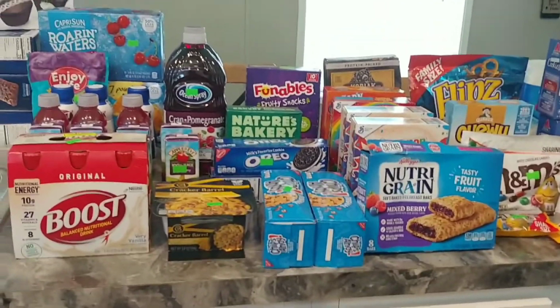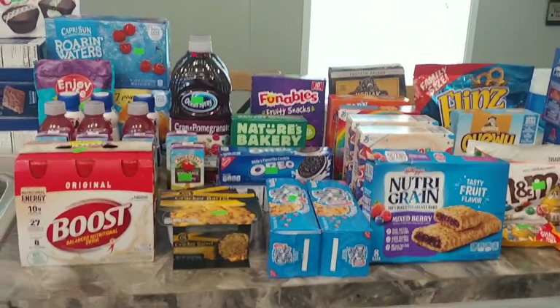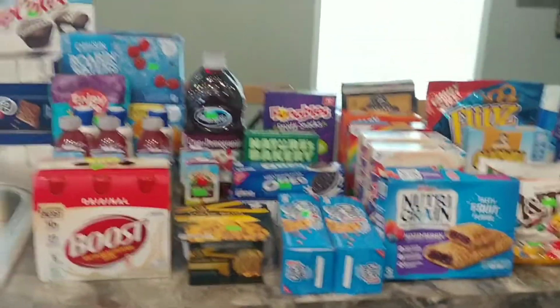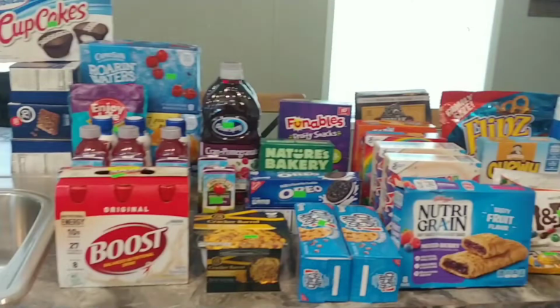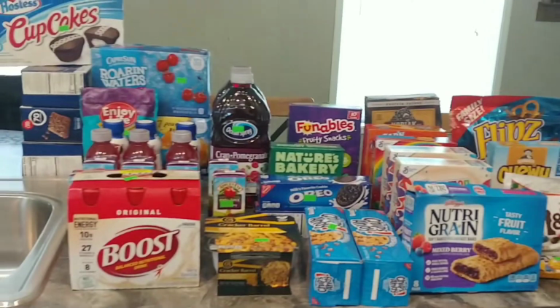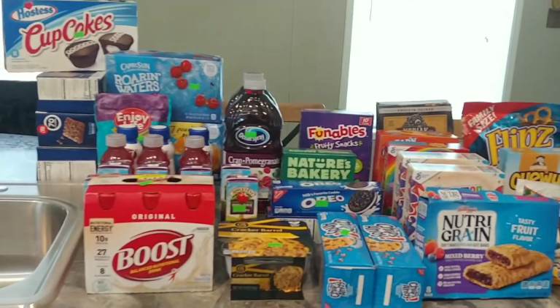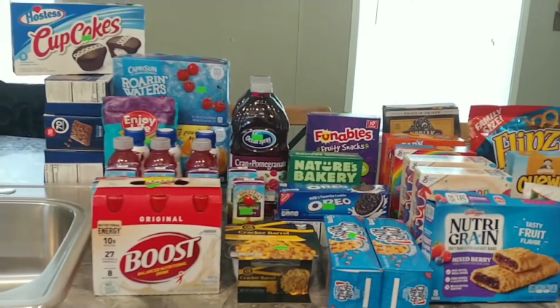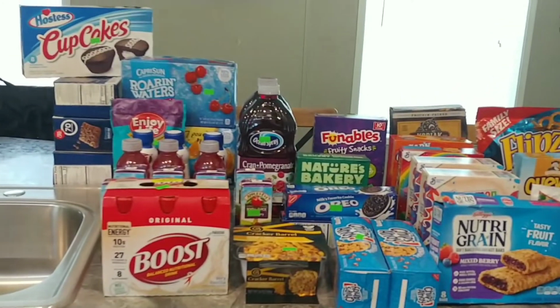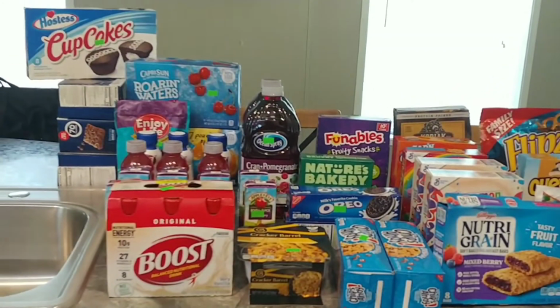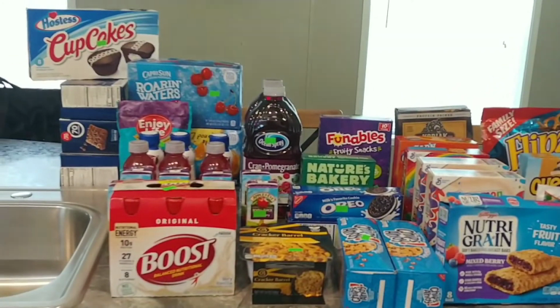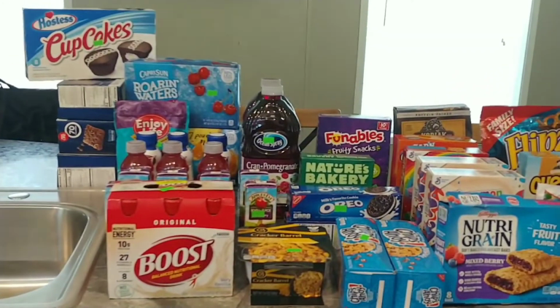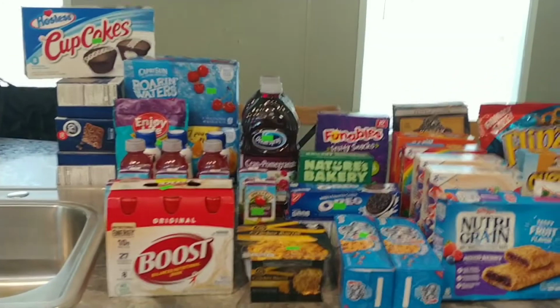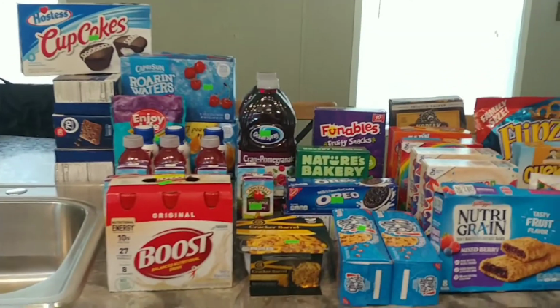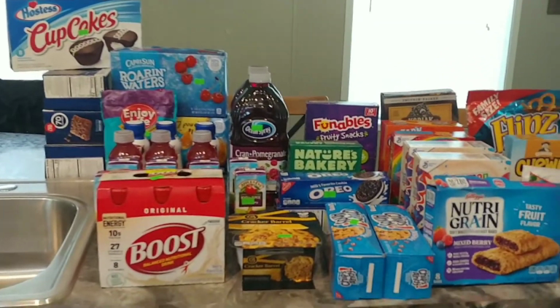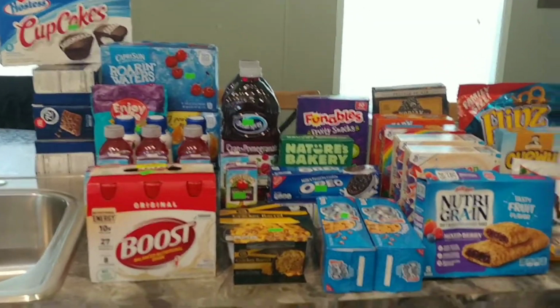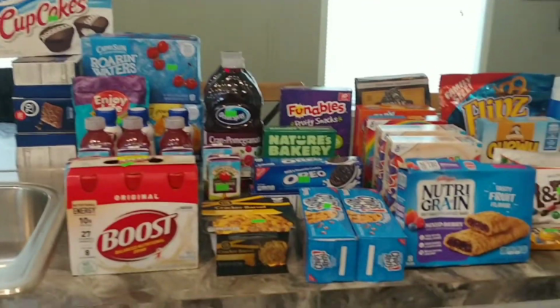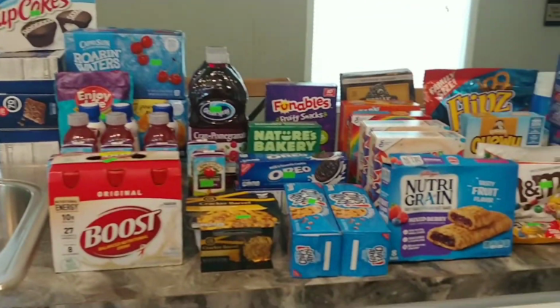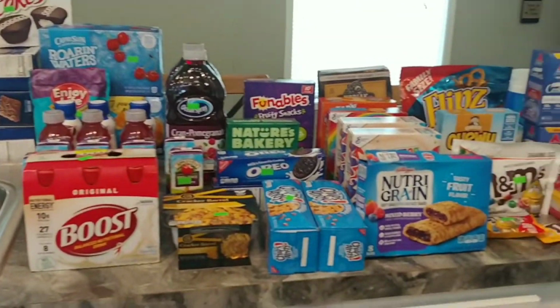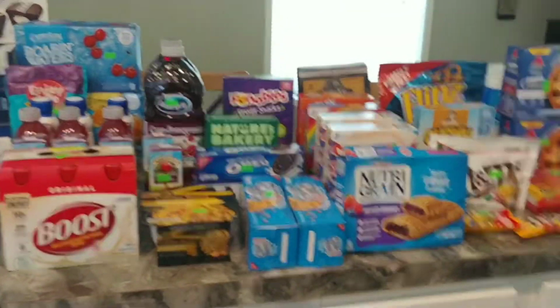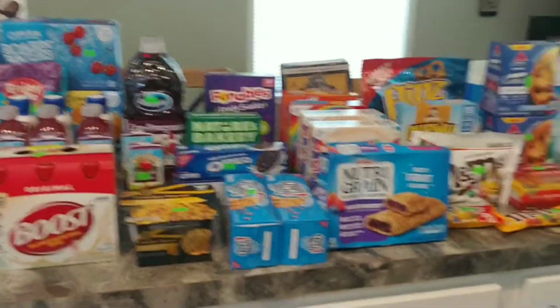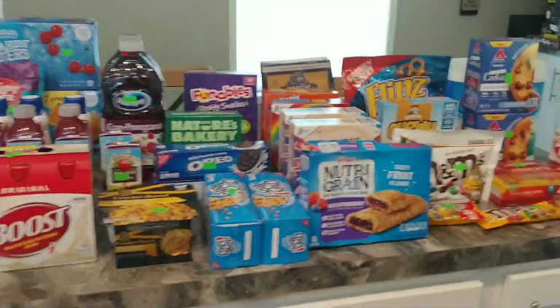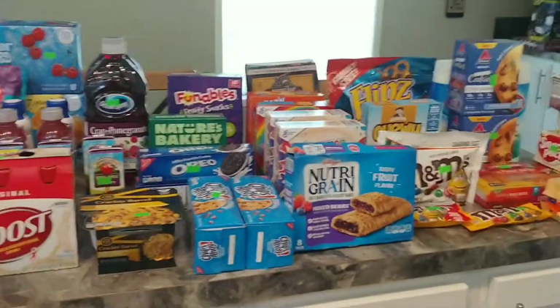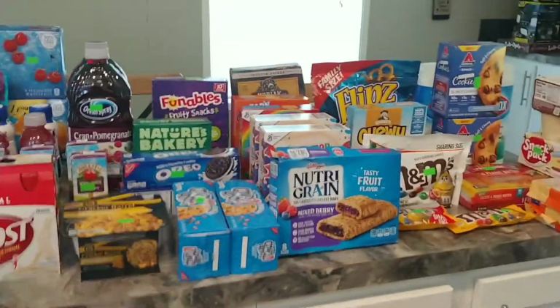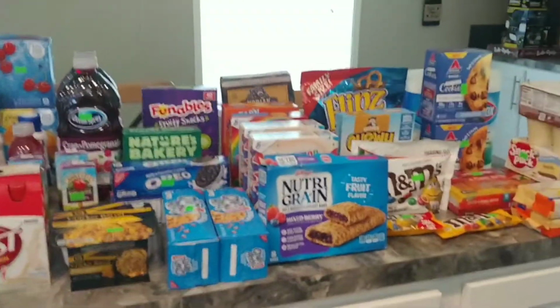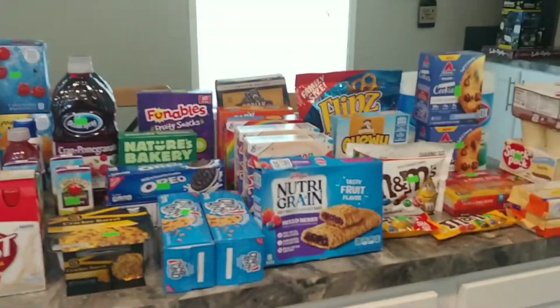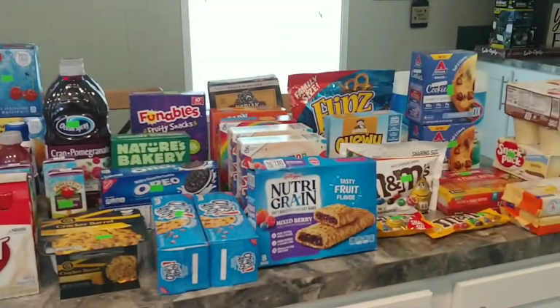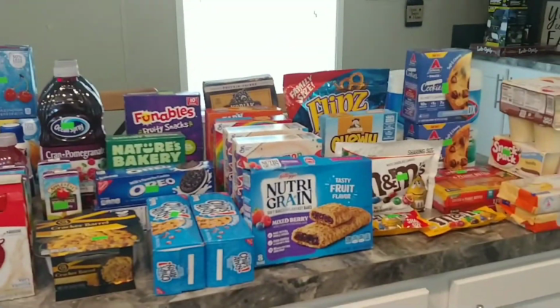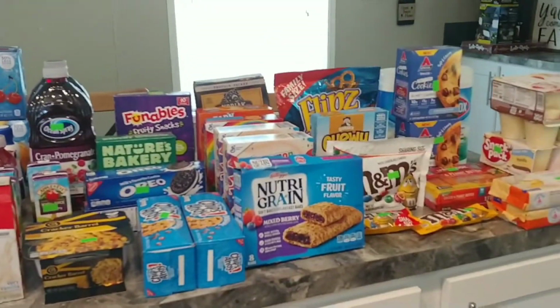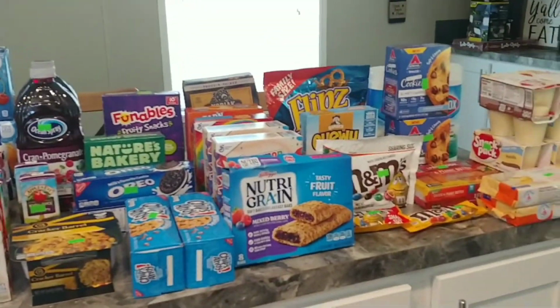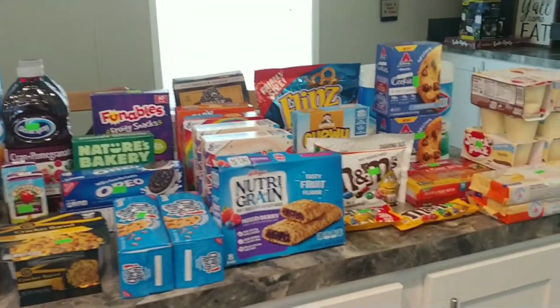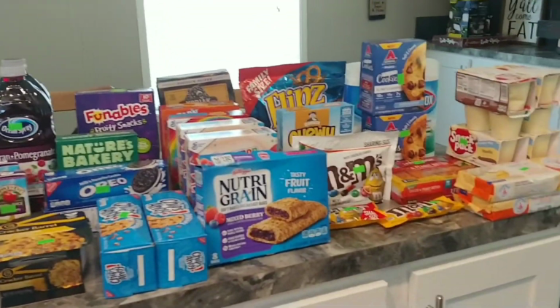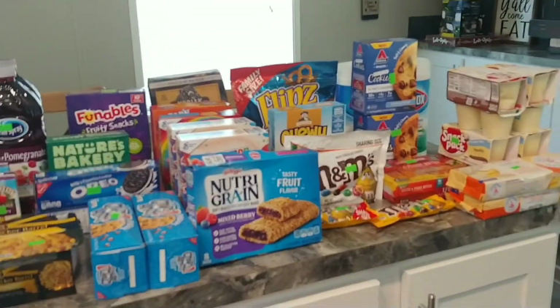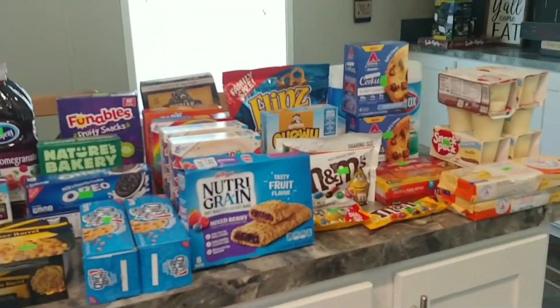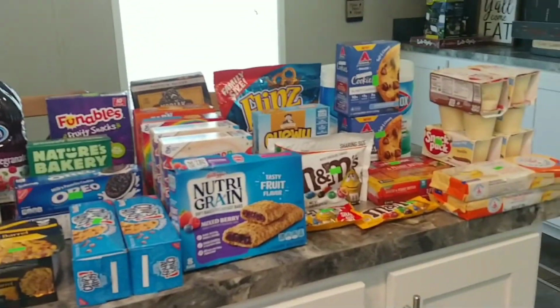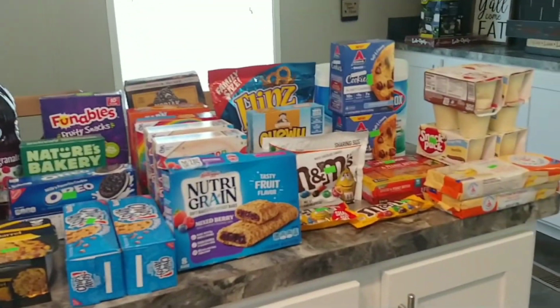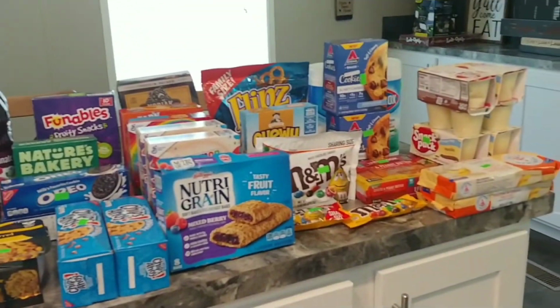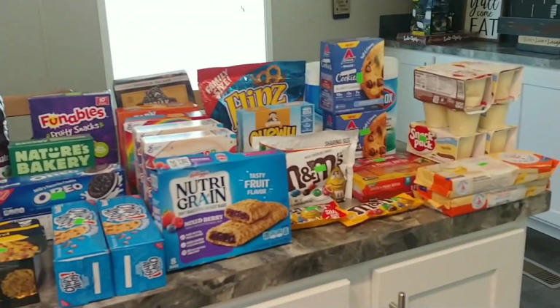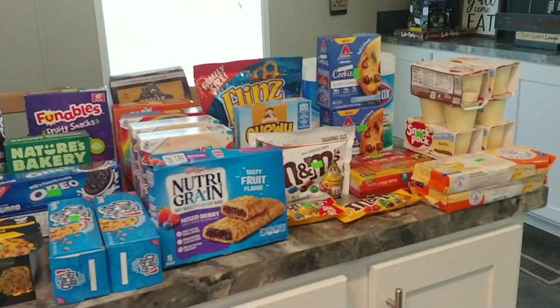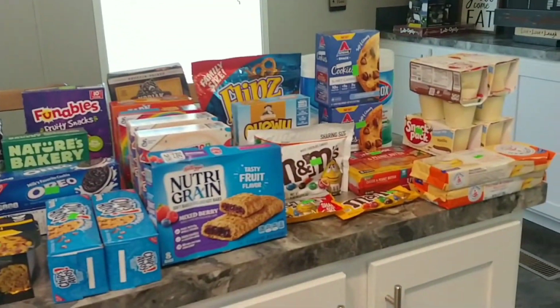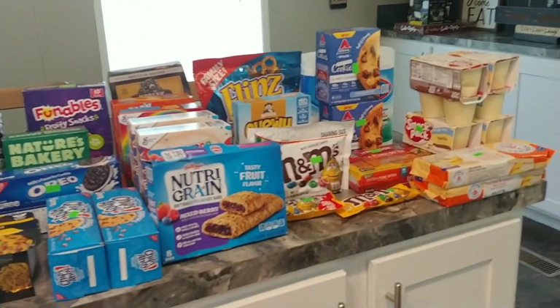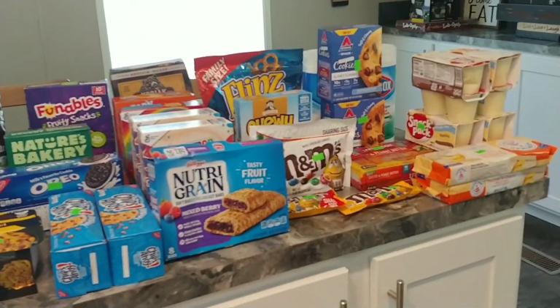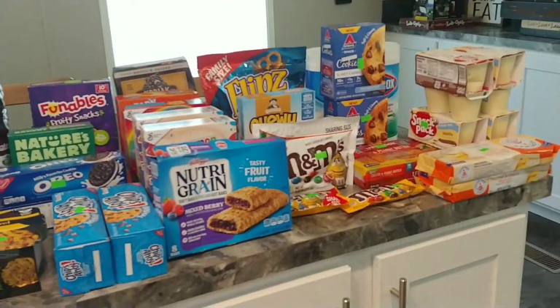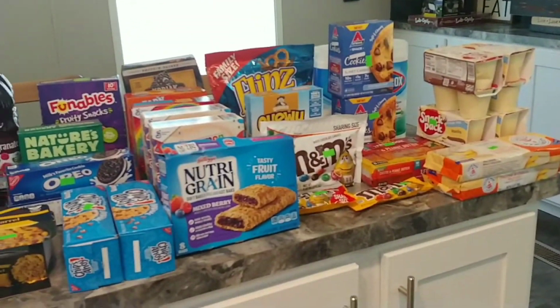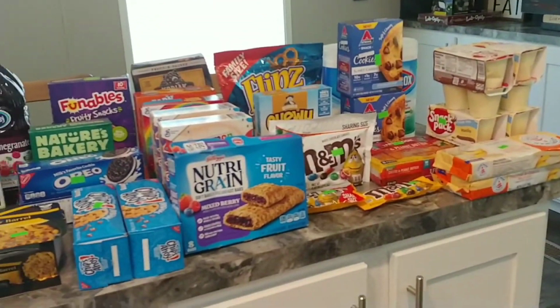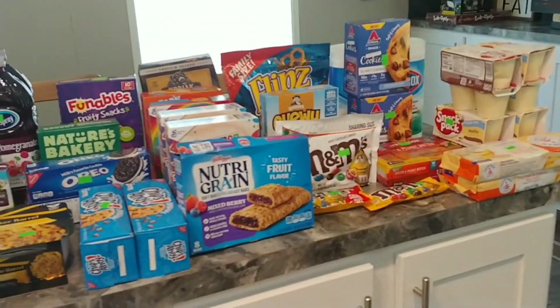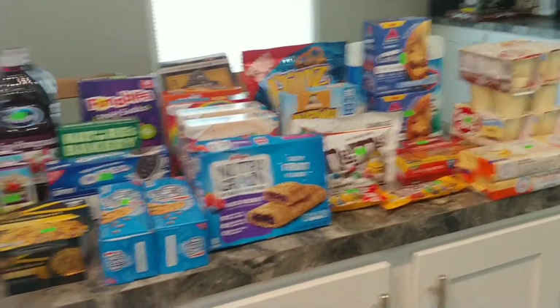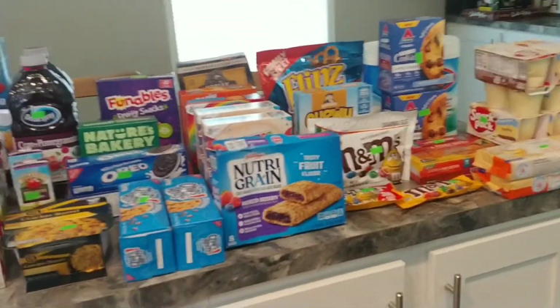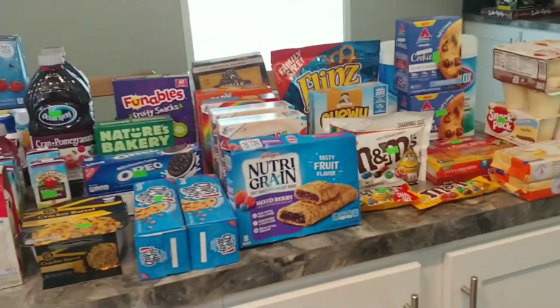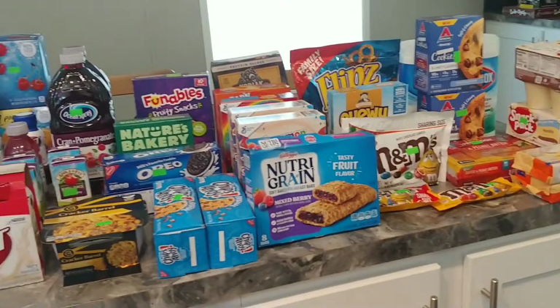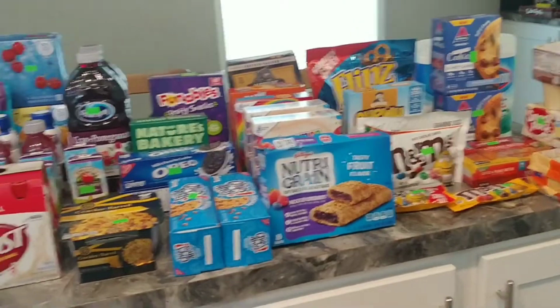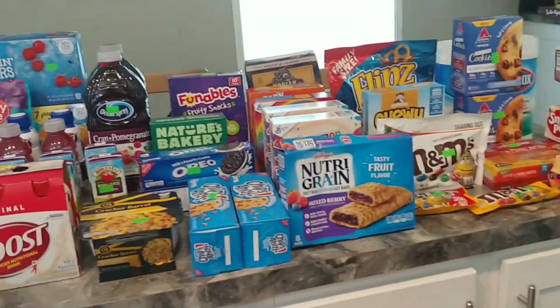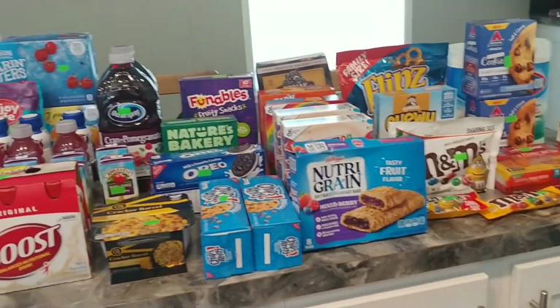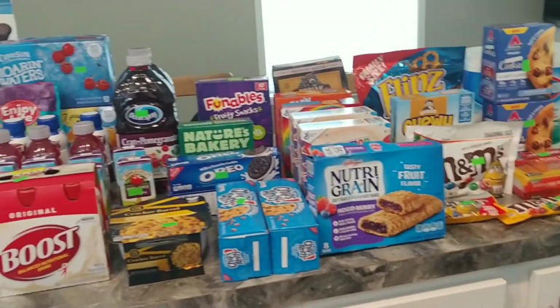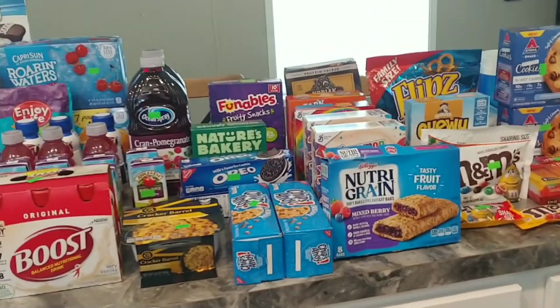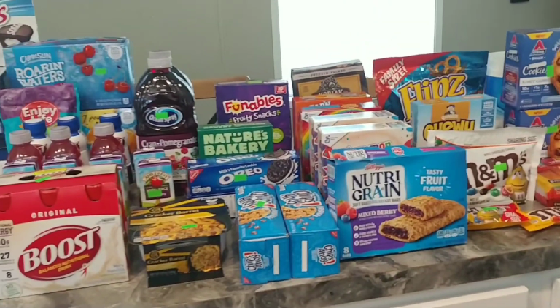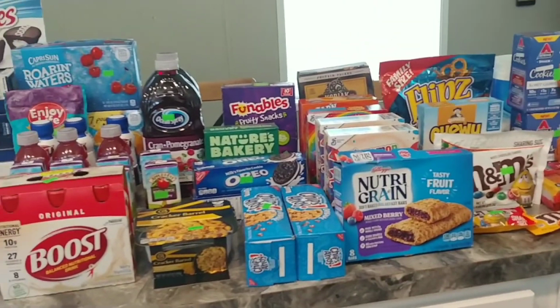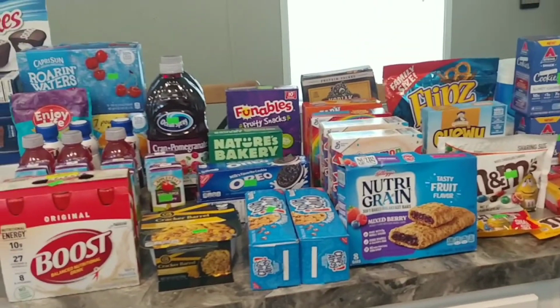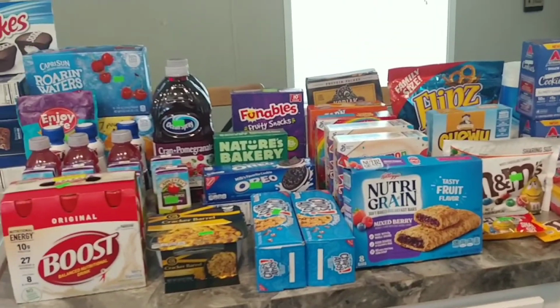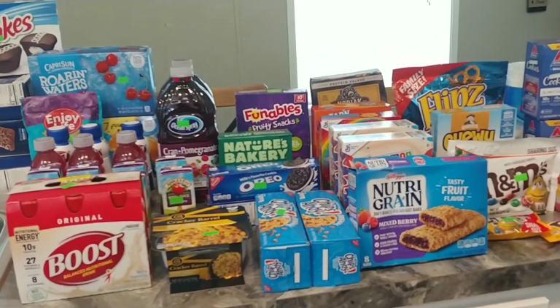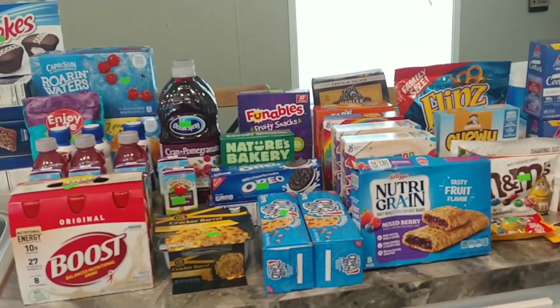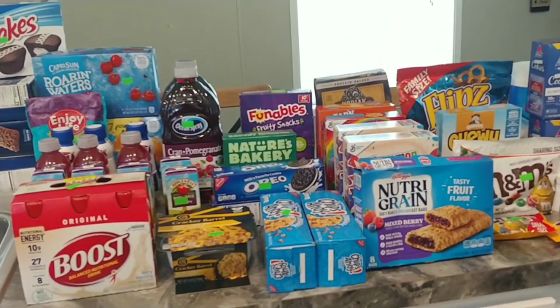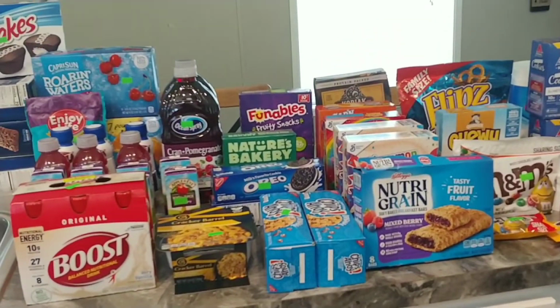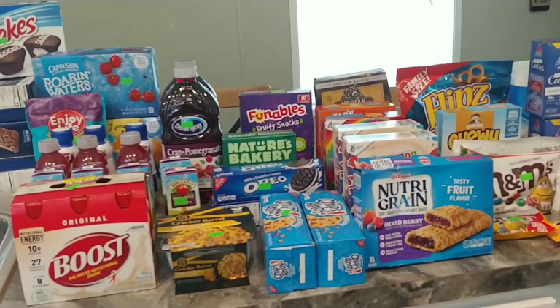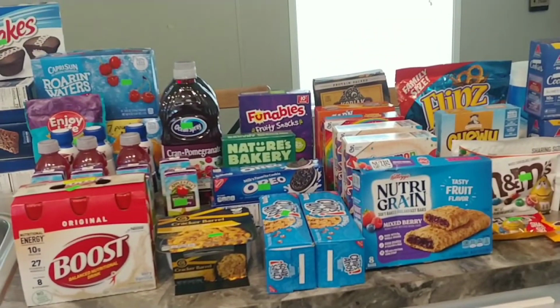They buy those items and sell them at a deeply discounted price. As we all know, an expired date does not mean the food is bad, and so far everything I've eaten that has been expired or past the best-by date has all been good.